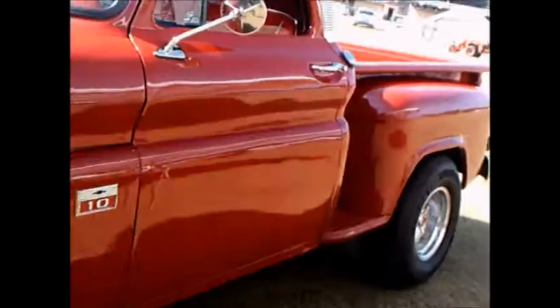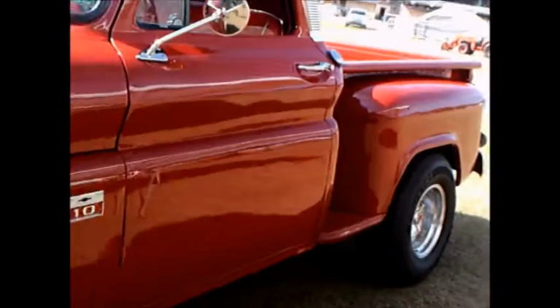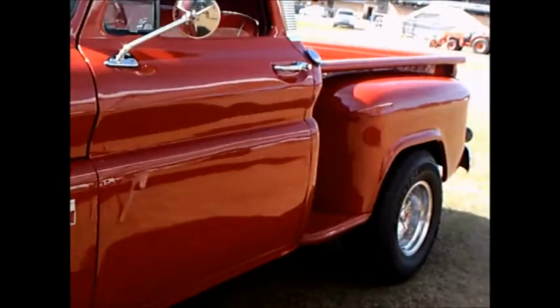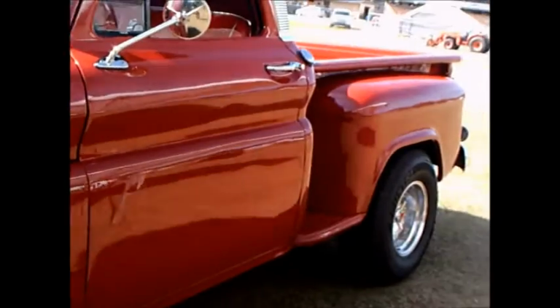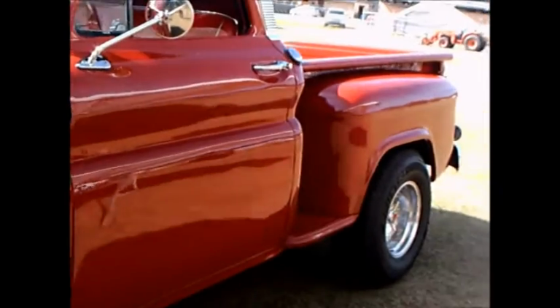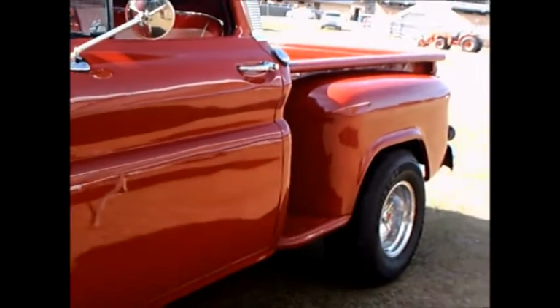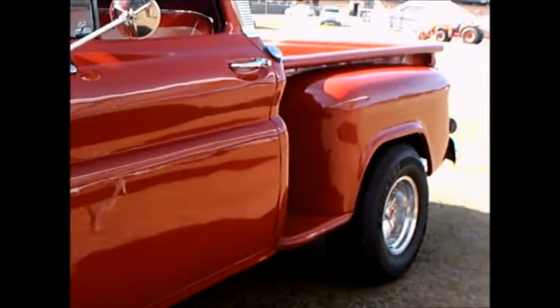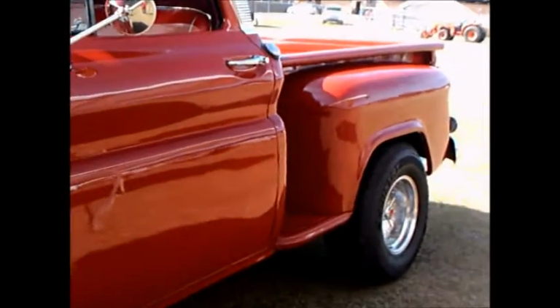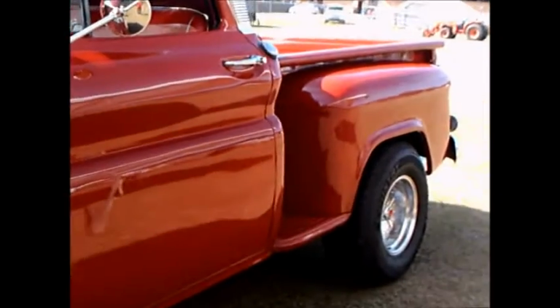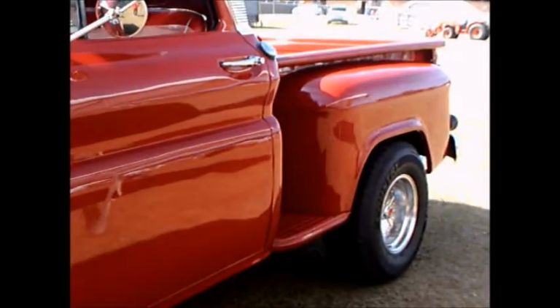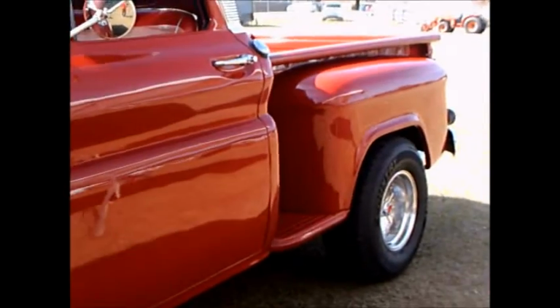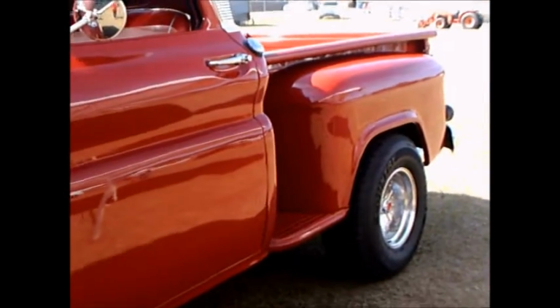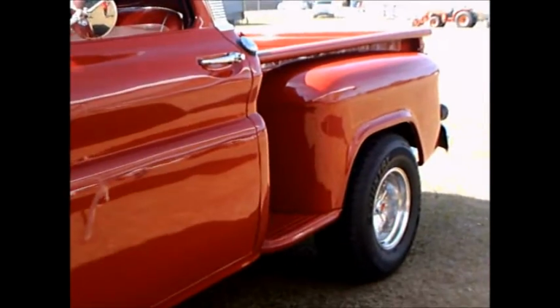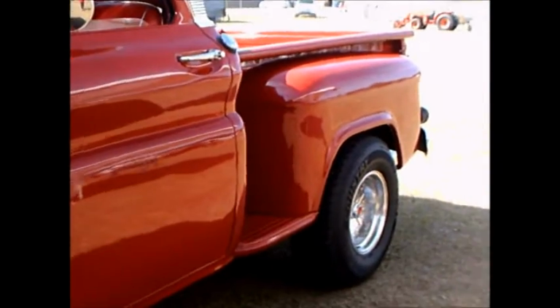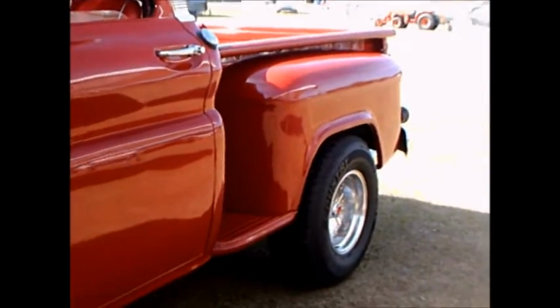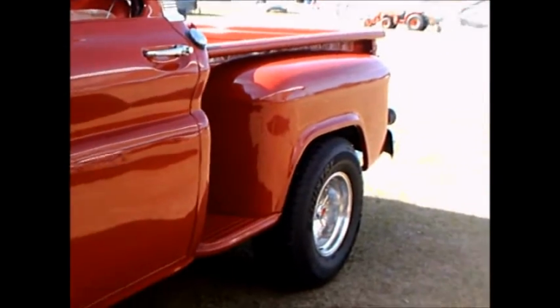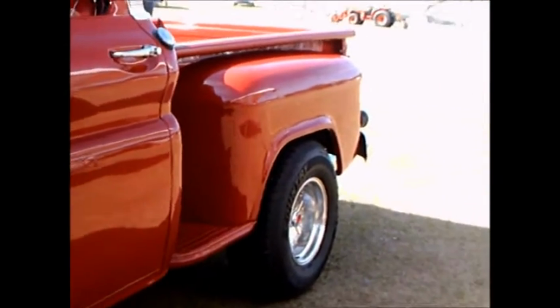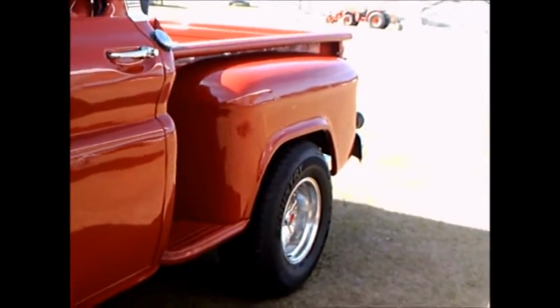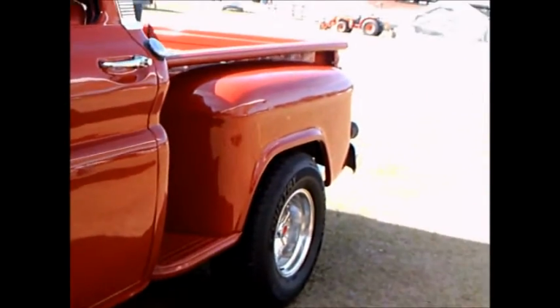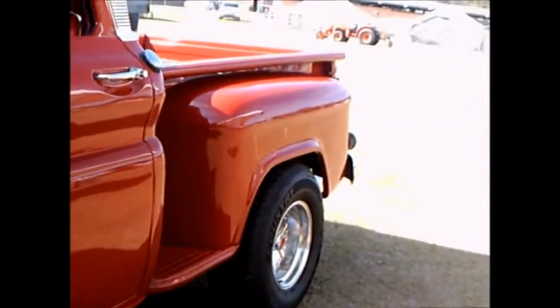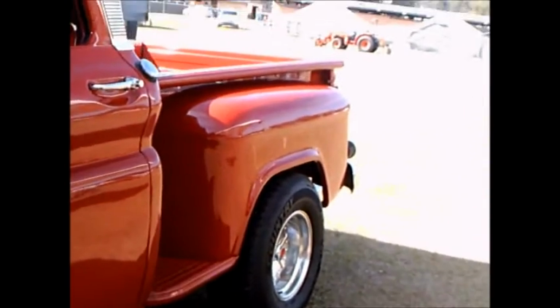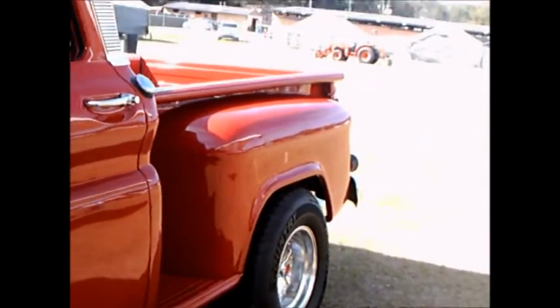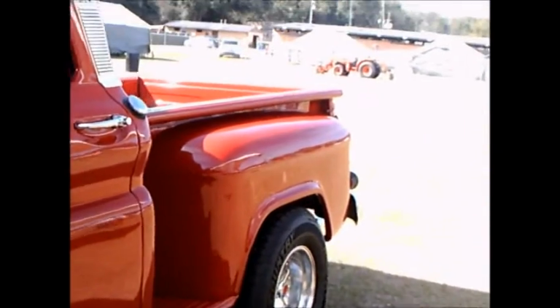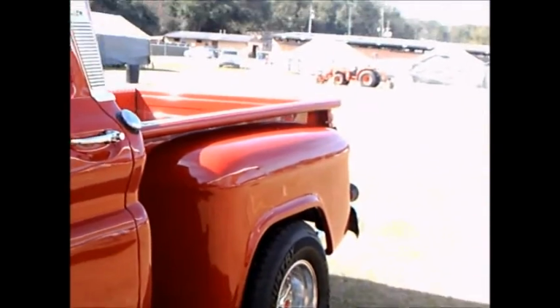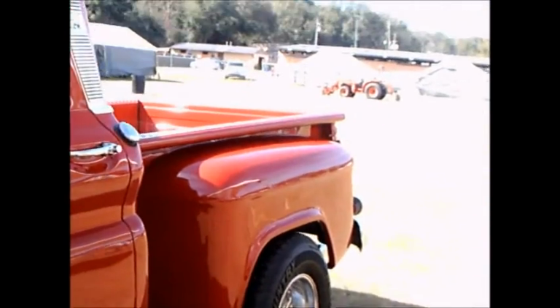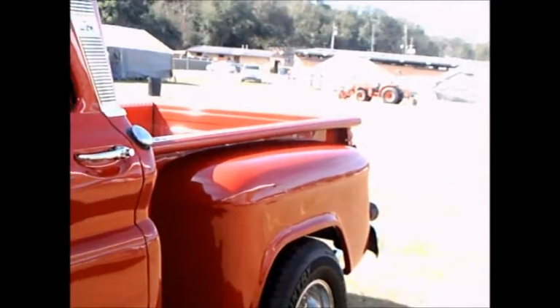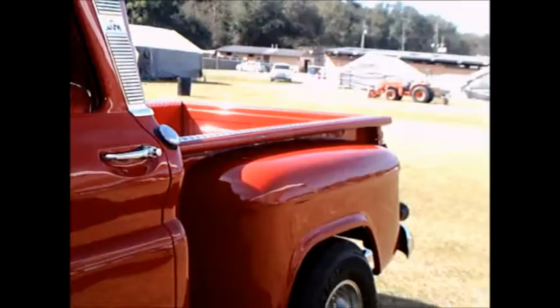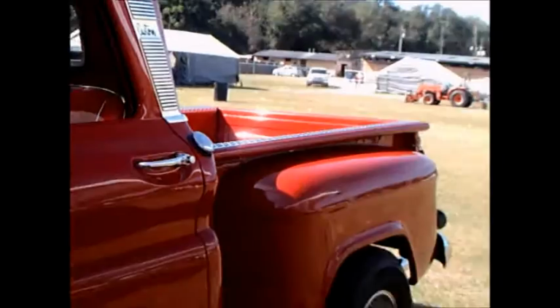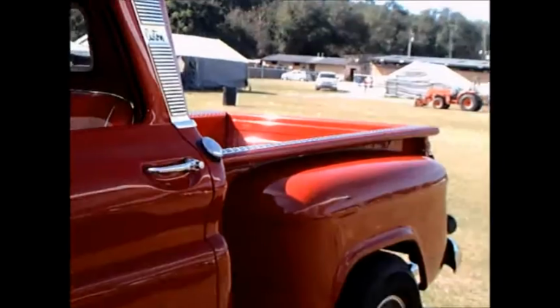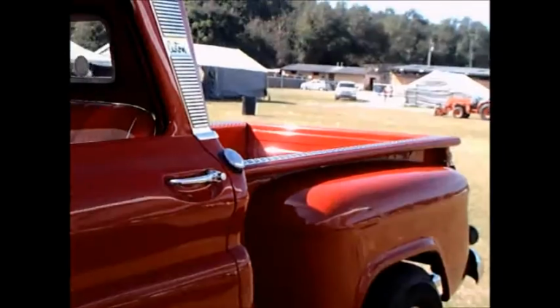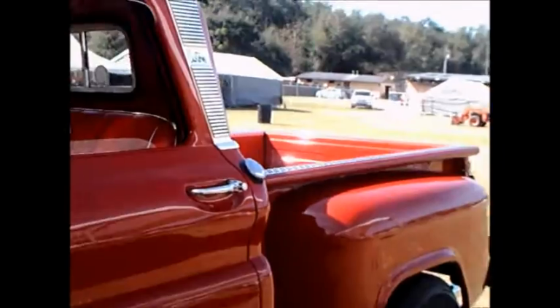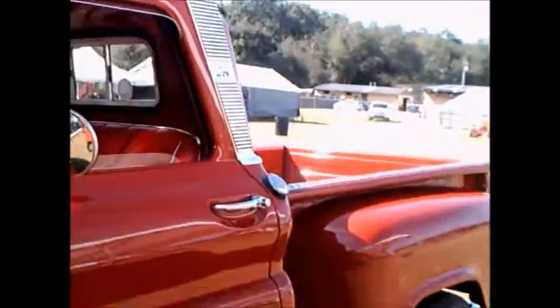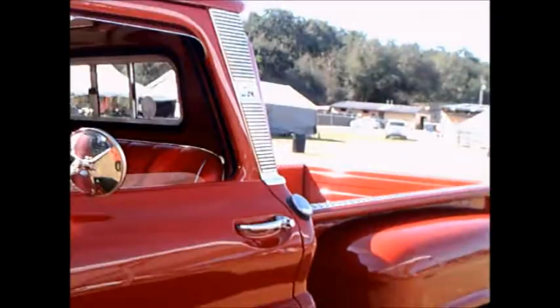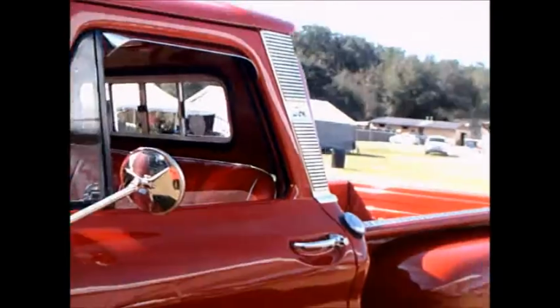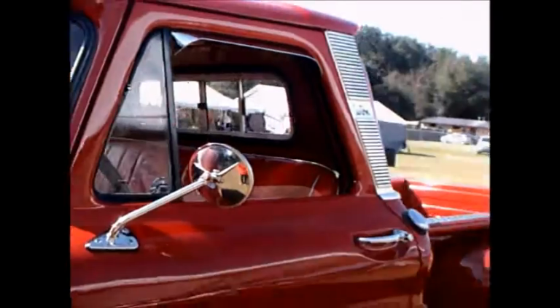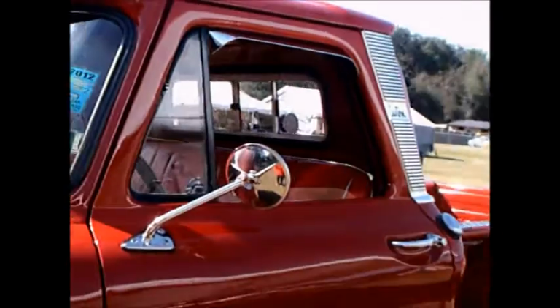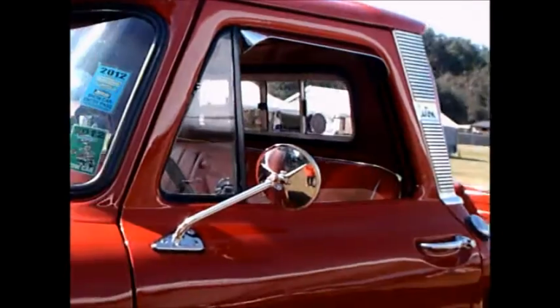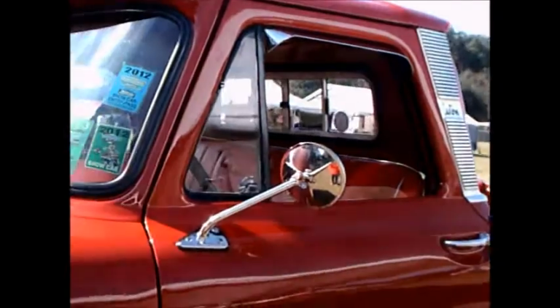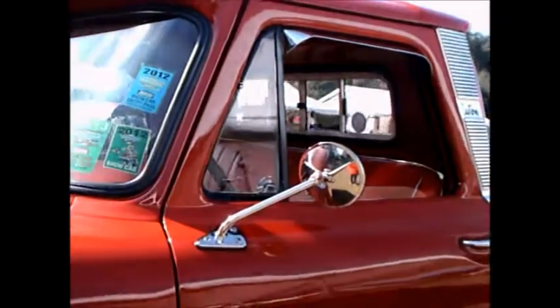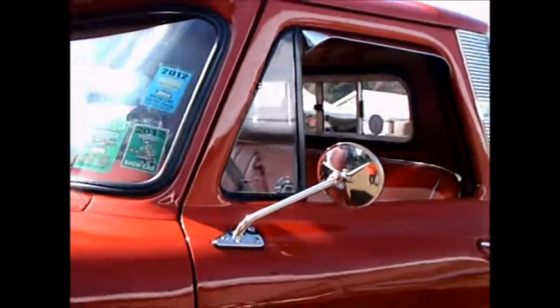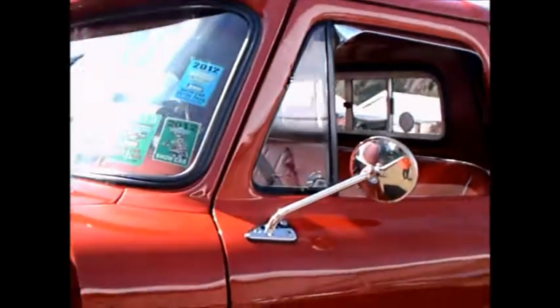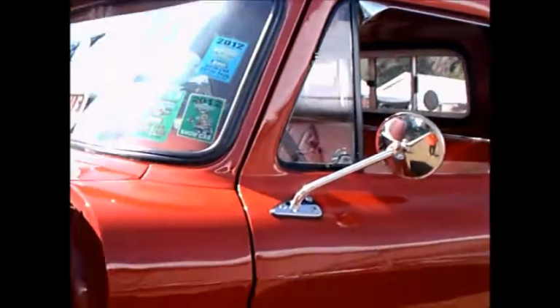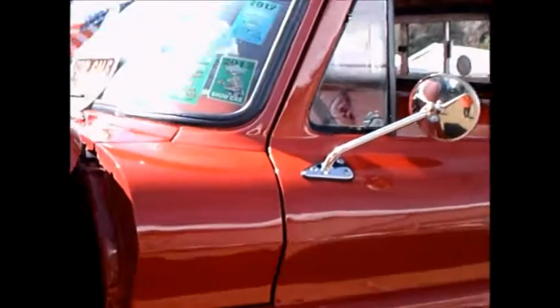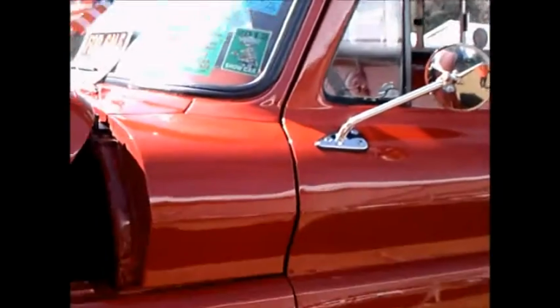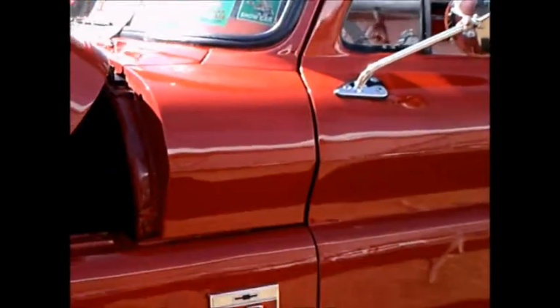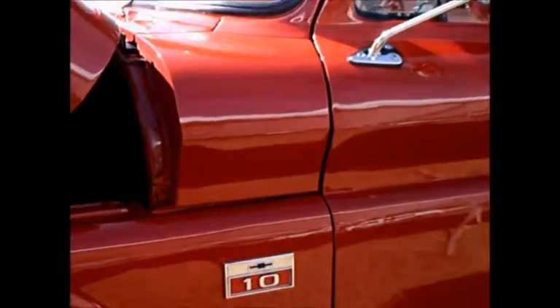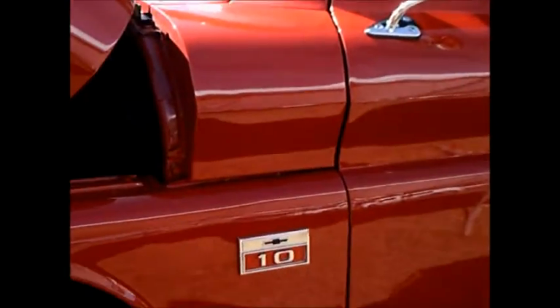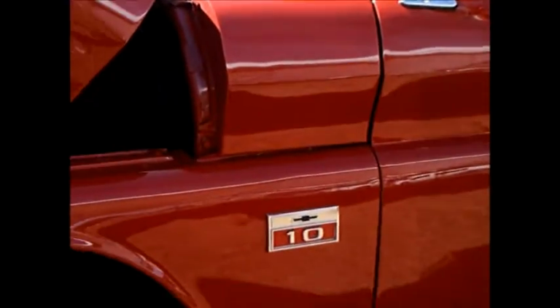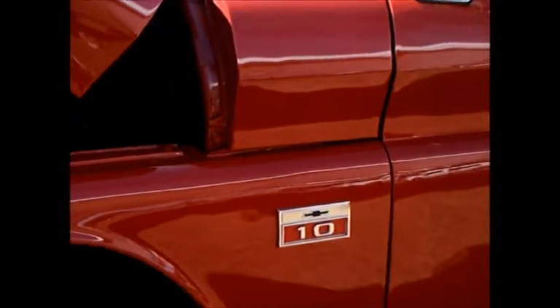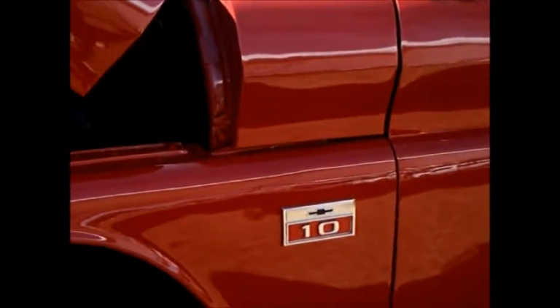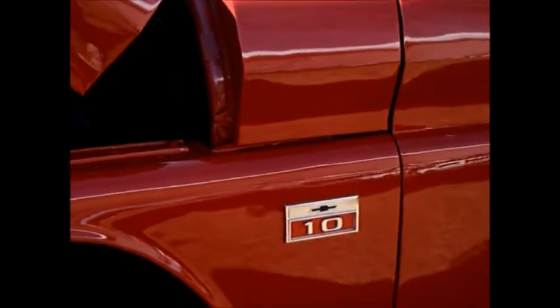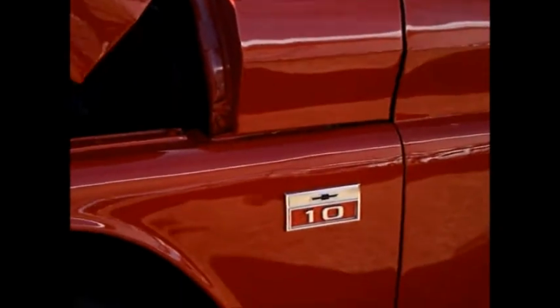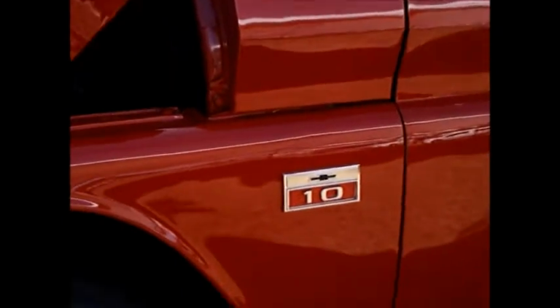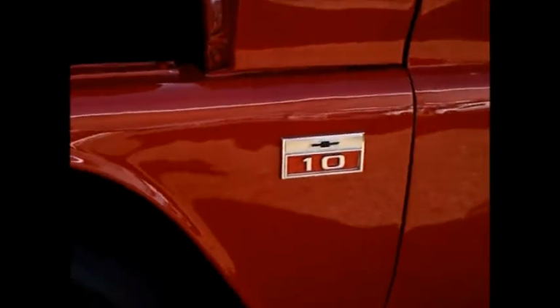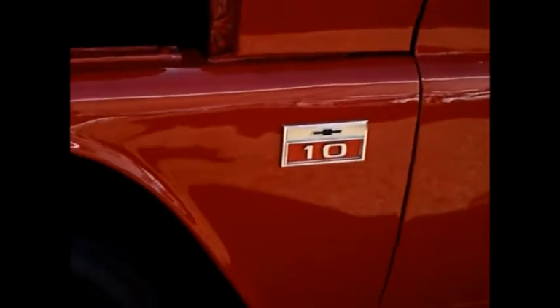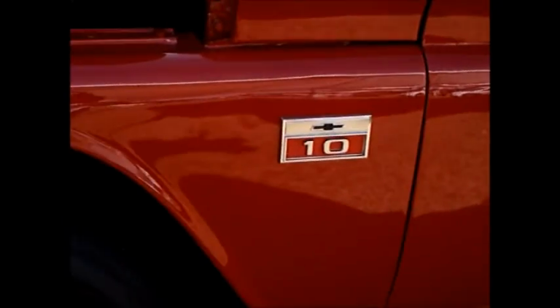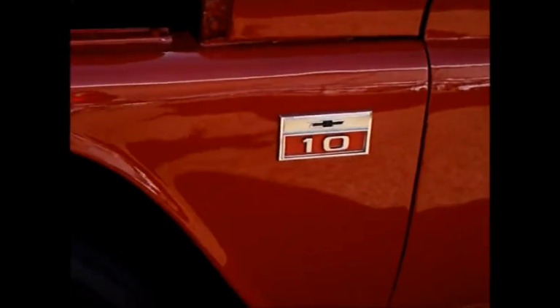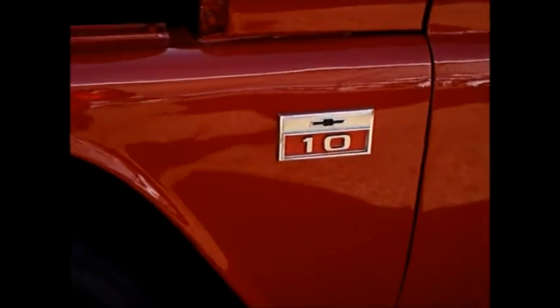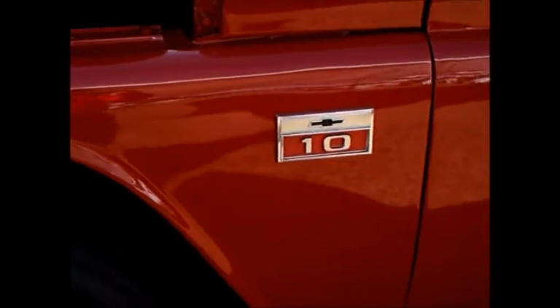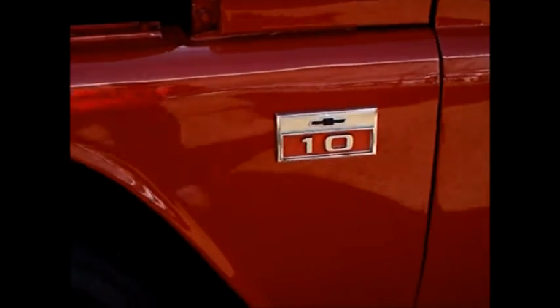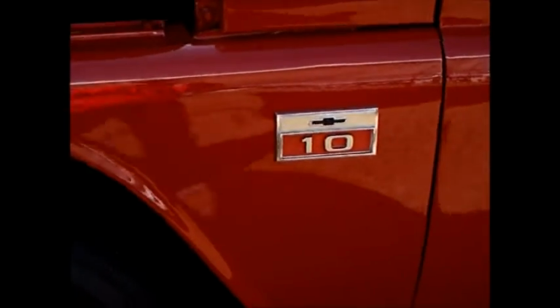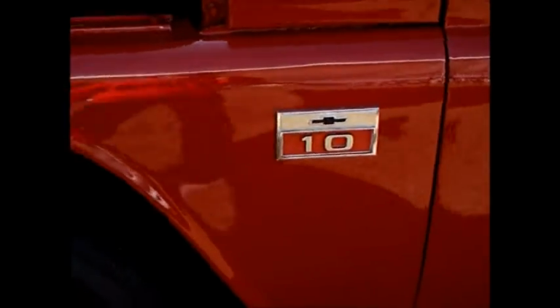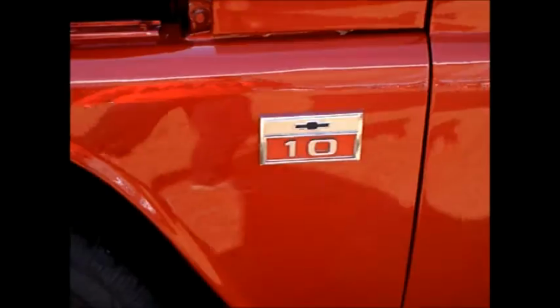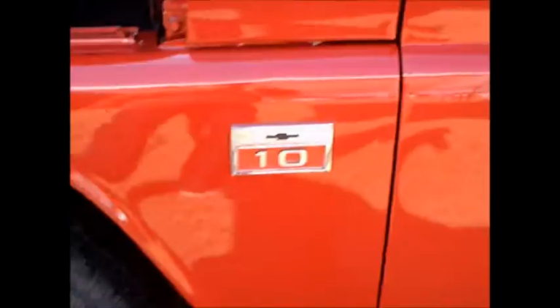Nice wheels and tires, and beautiful paint on this truck.